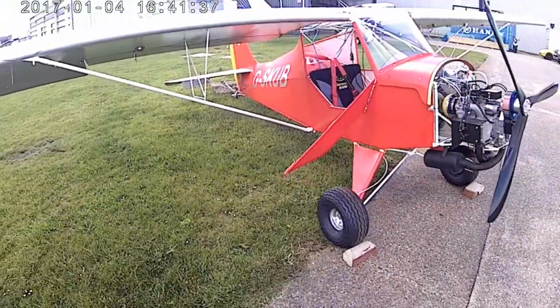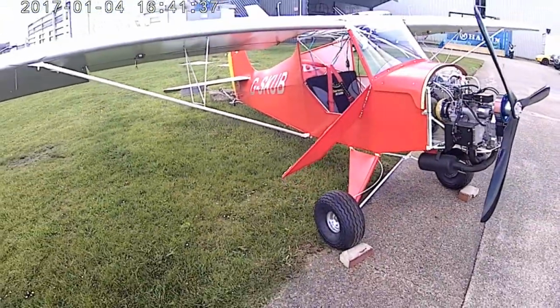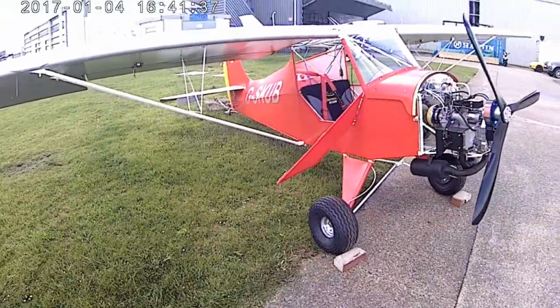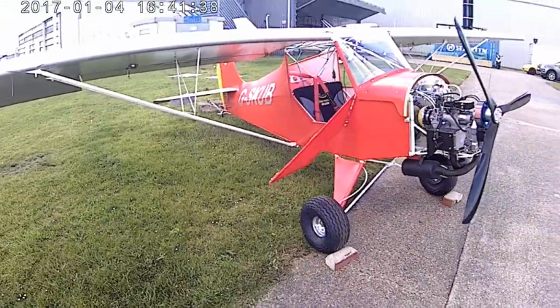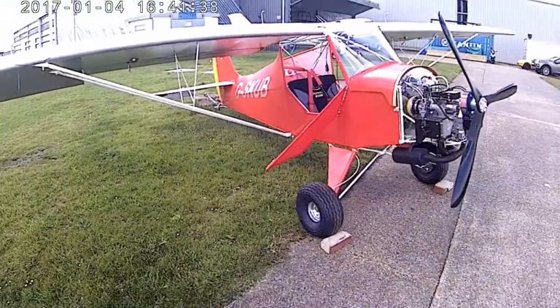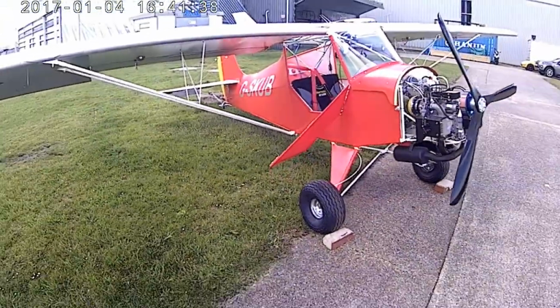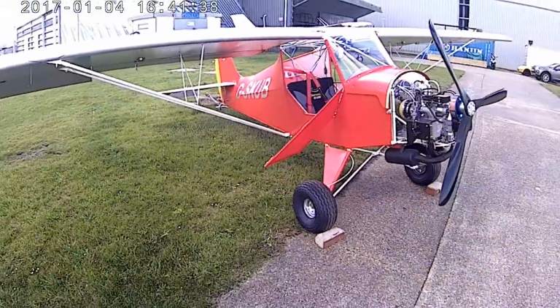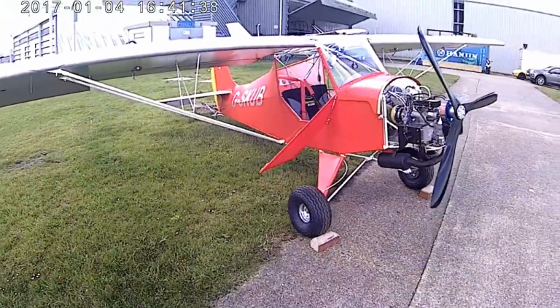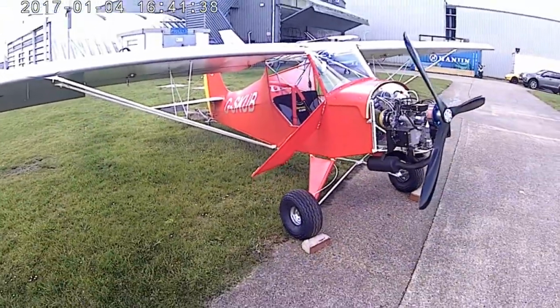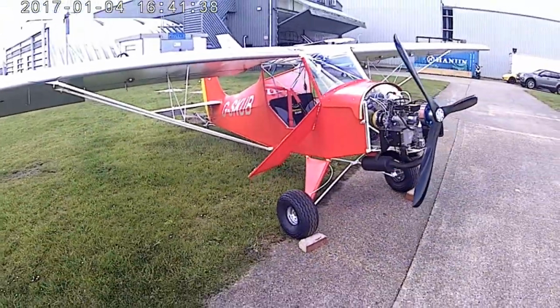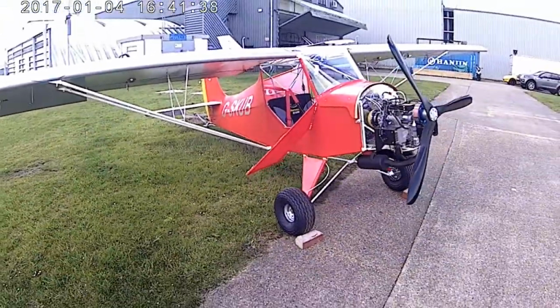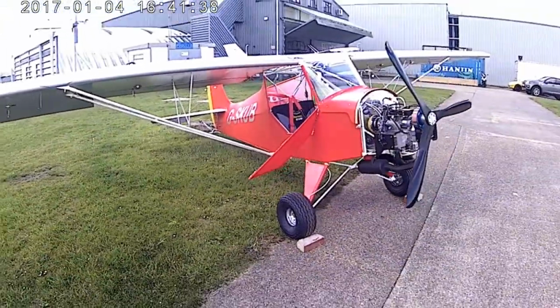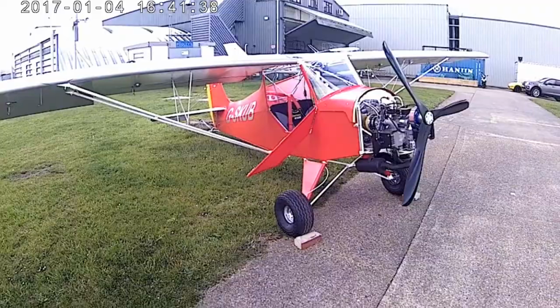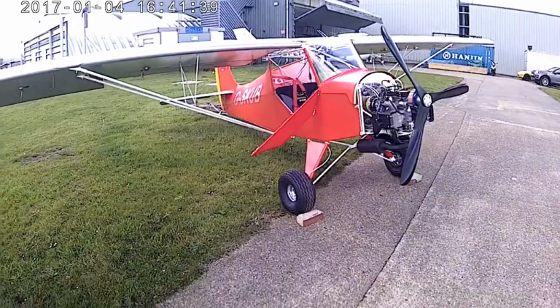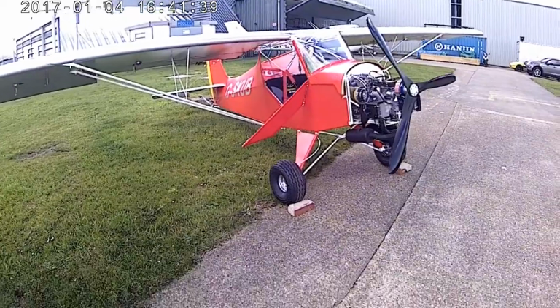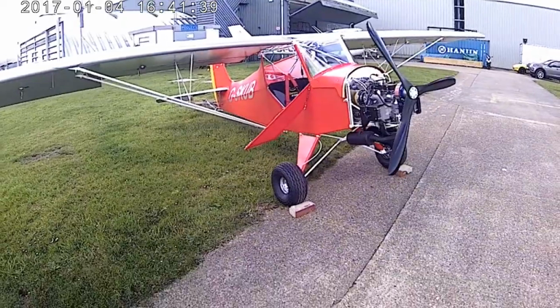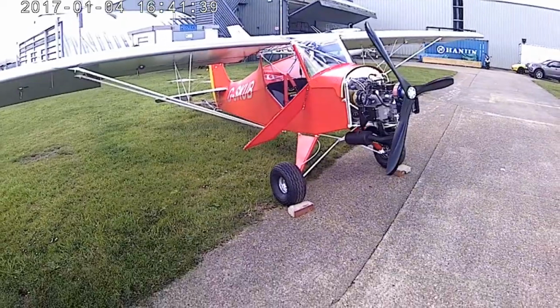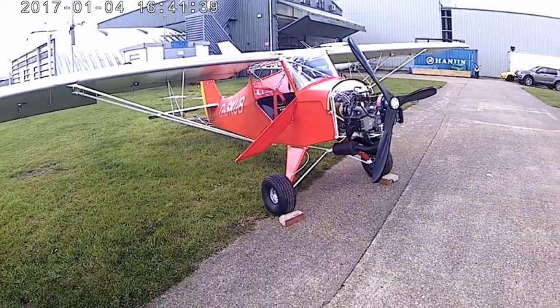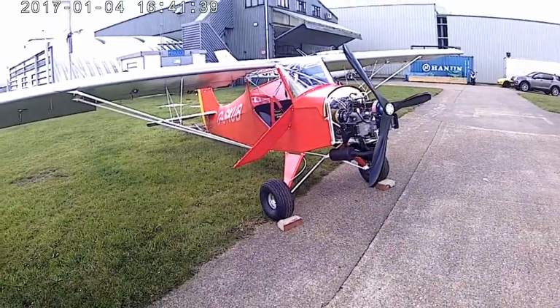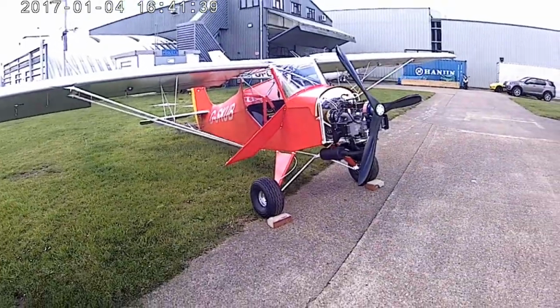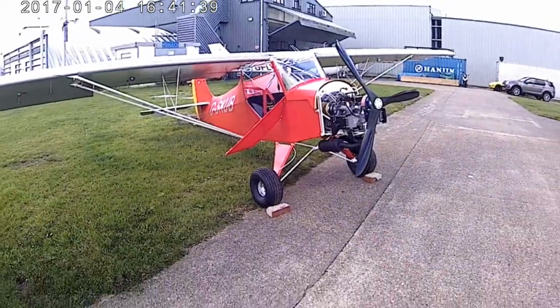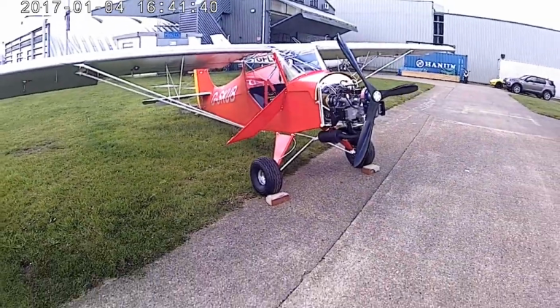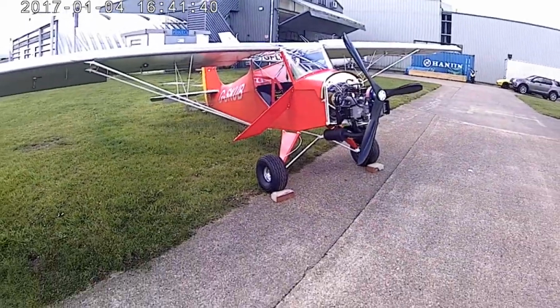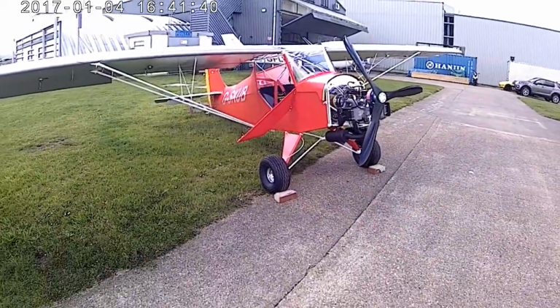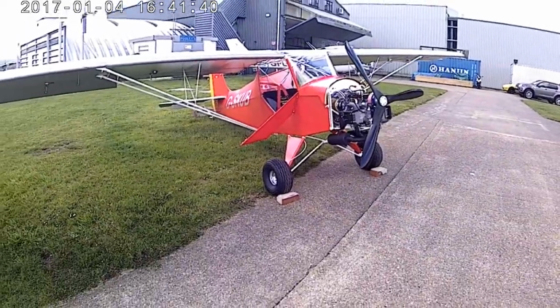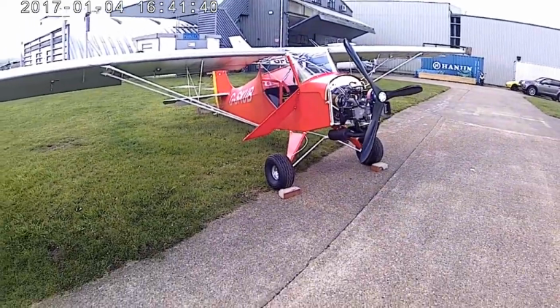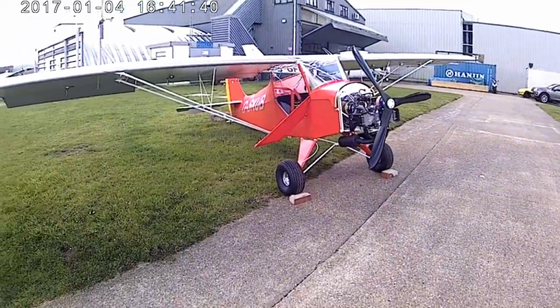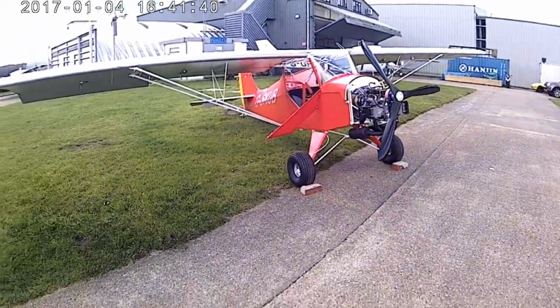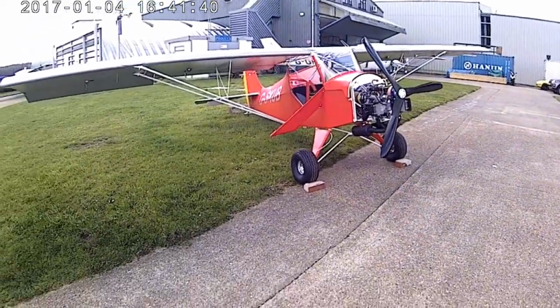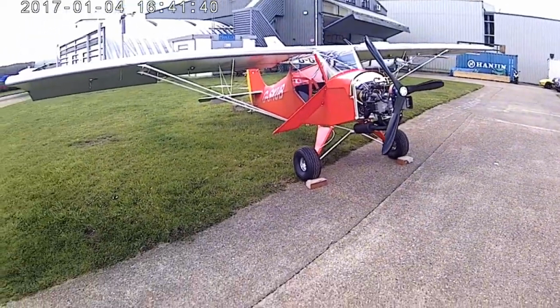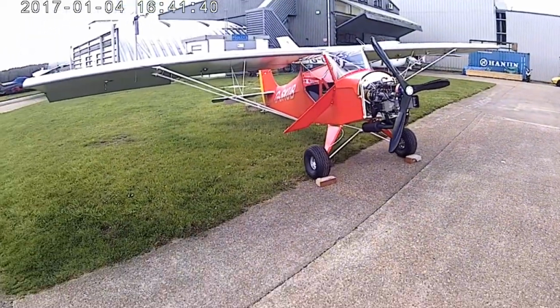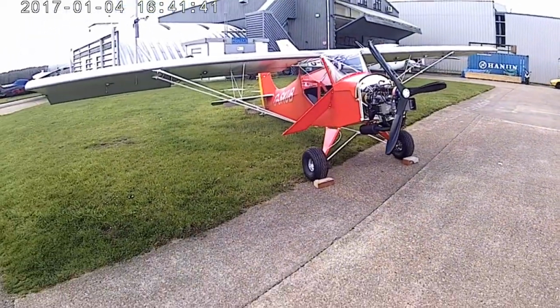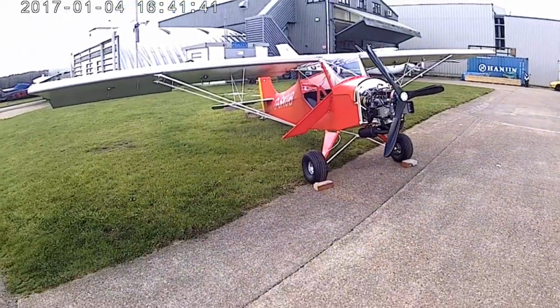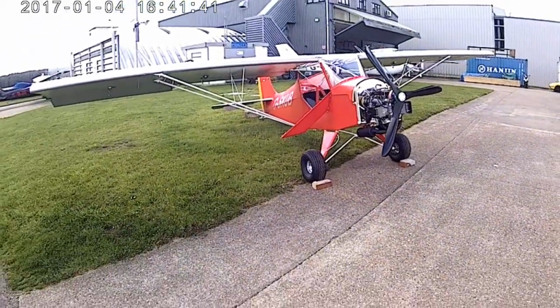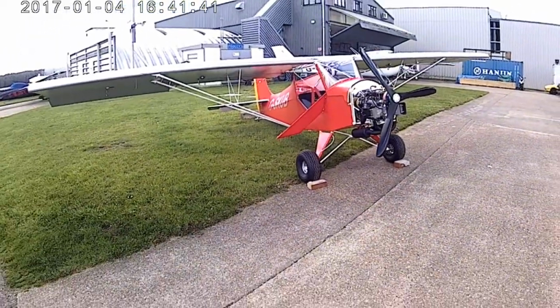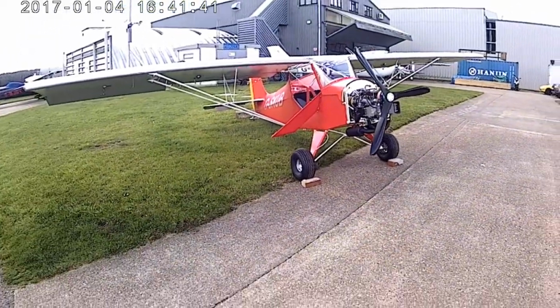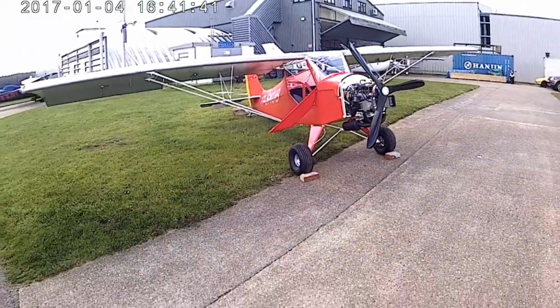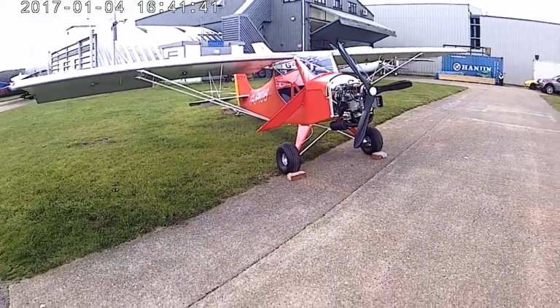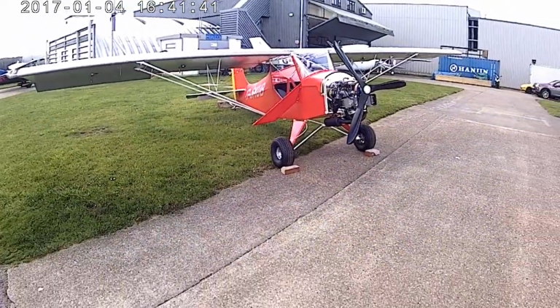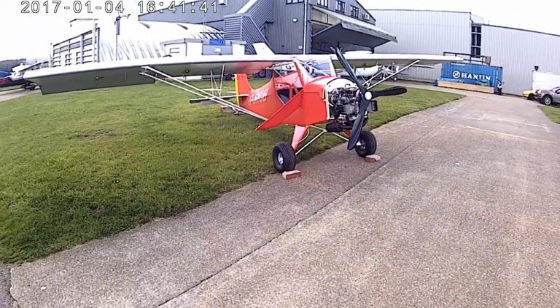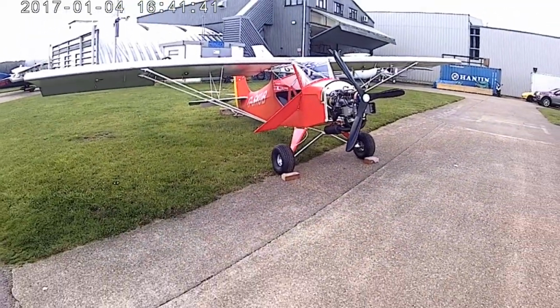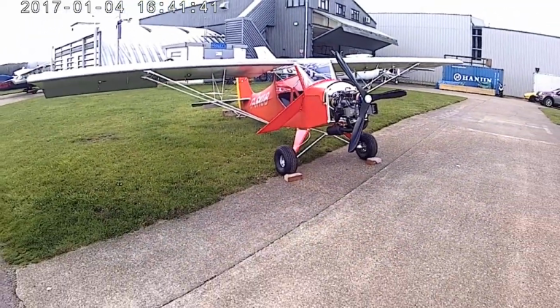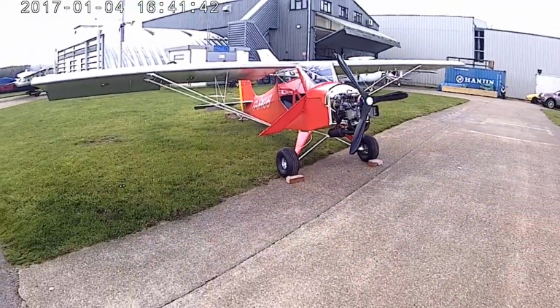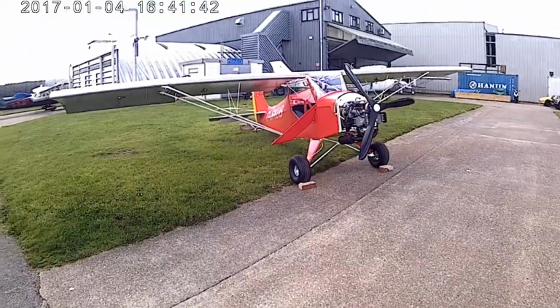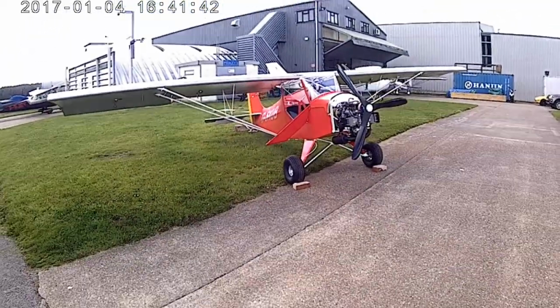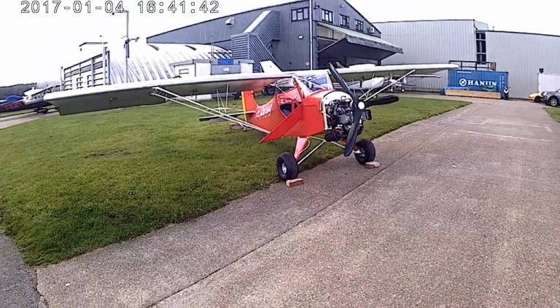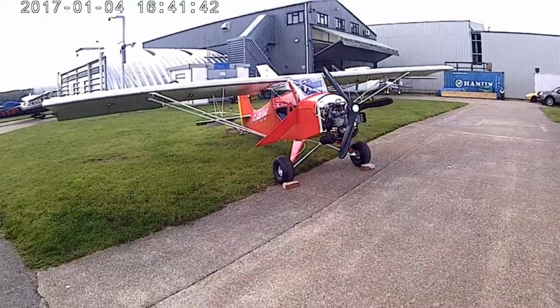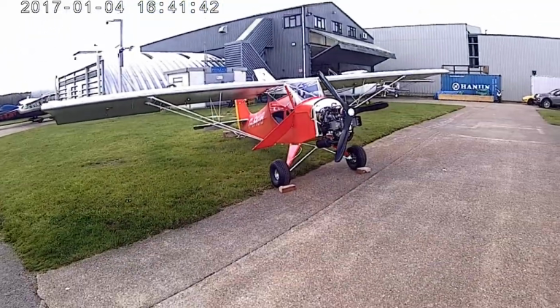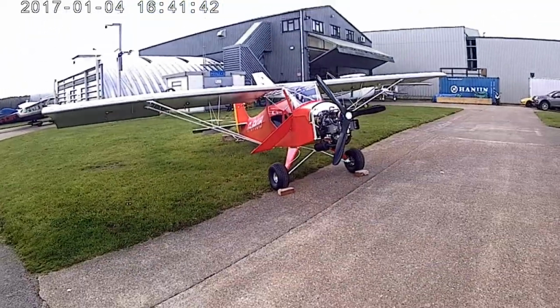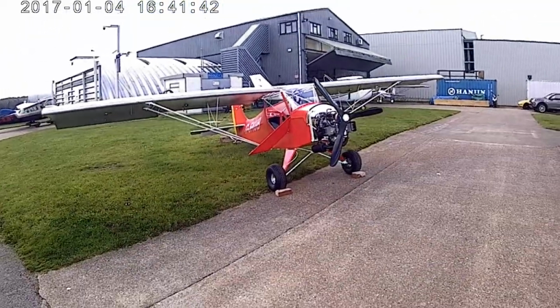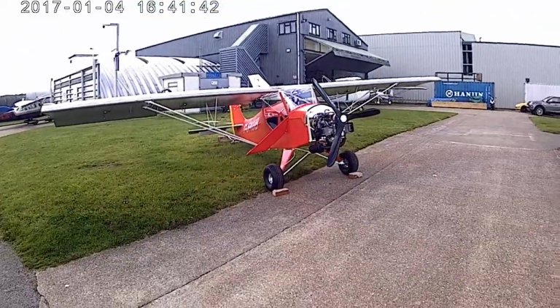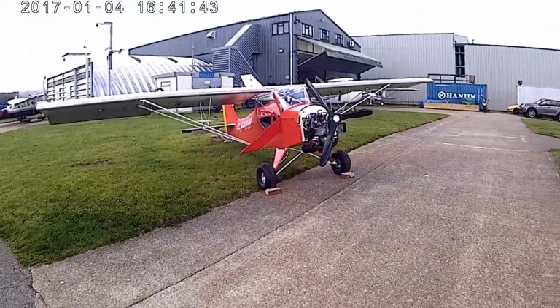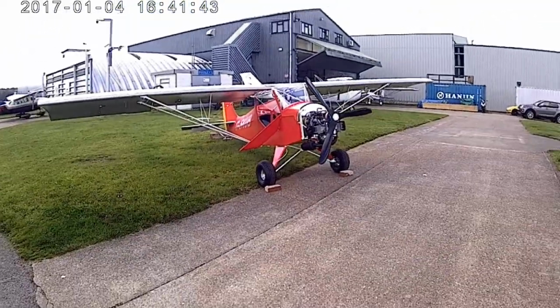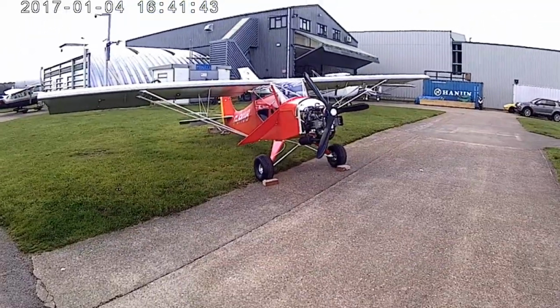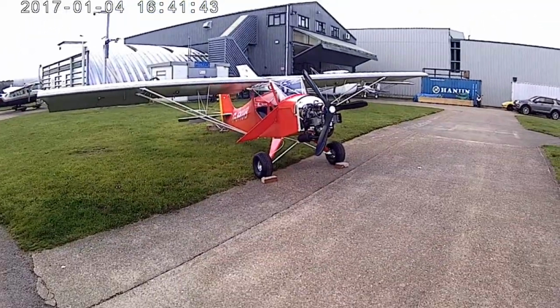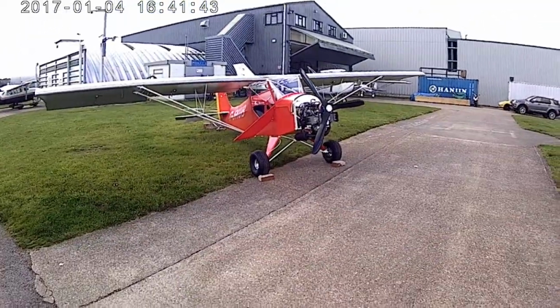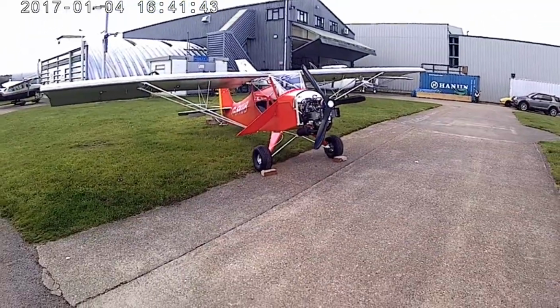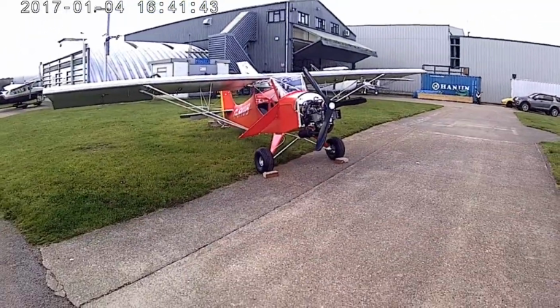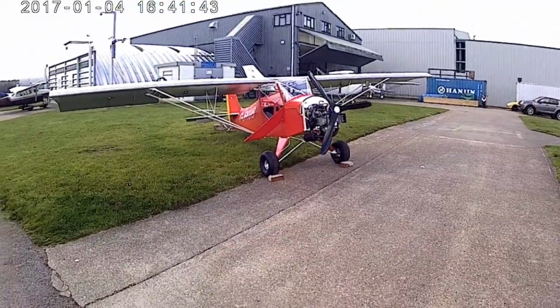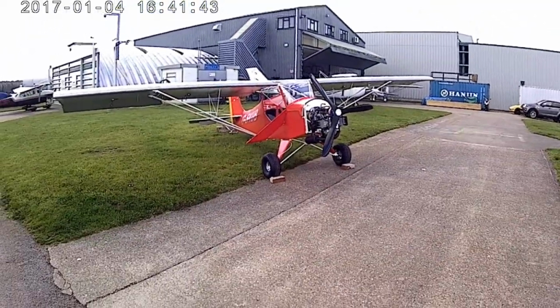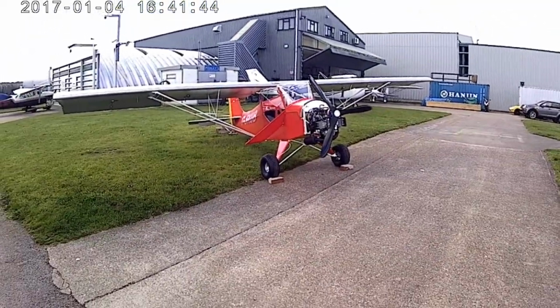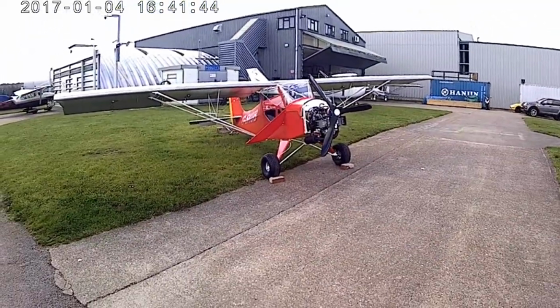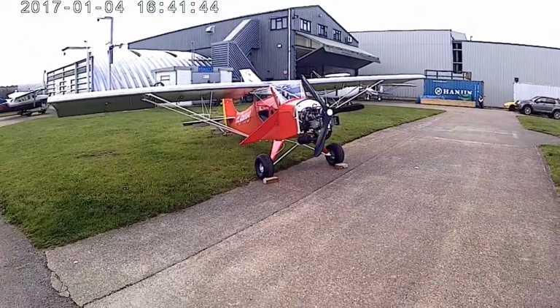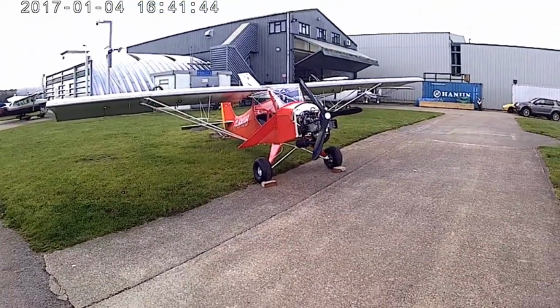Walking back out, there's a three-bladed propeller designed for paramotoring.